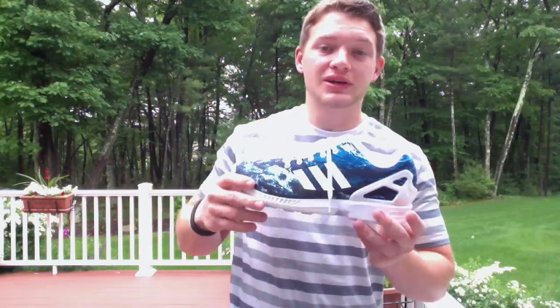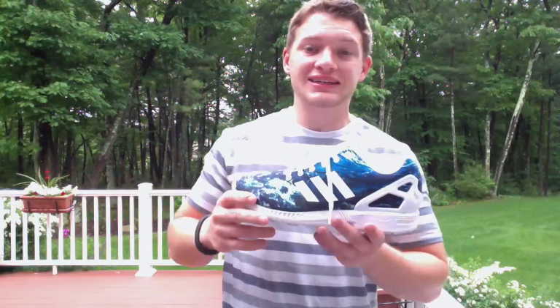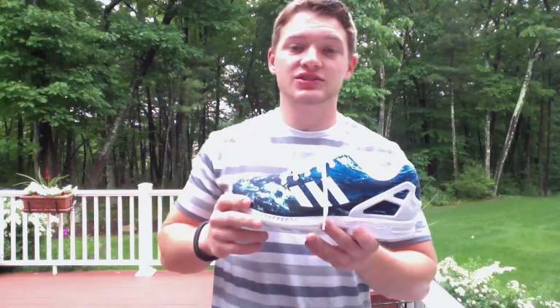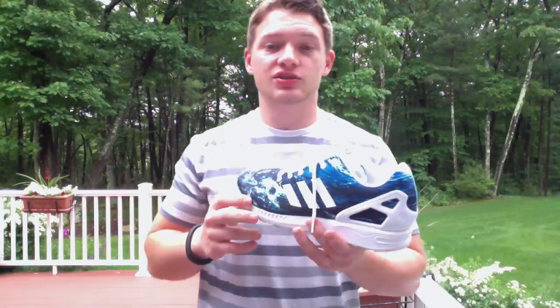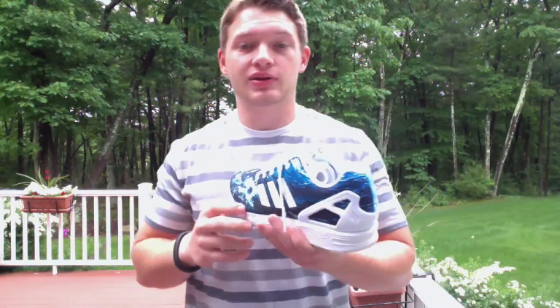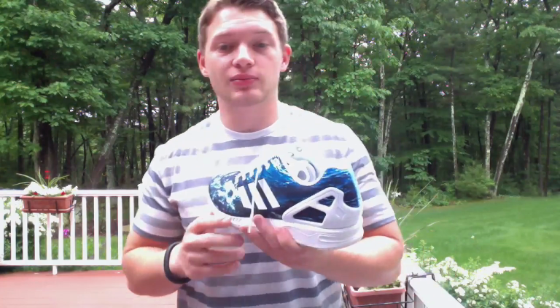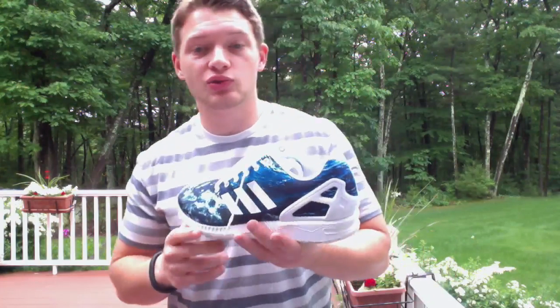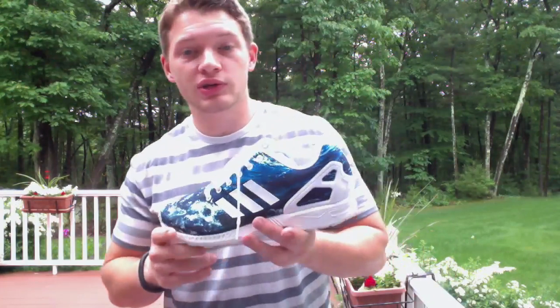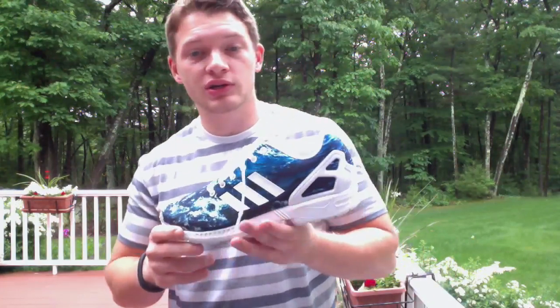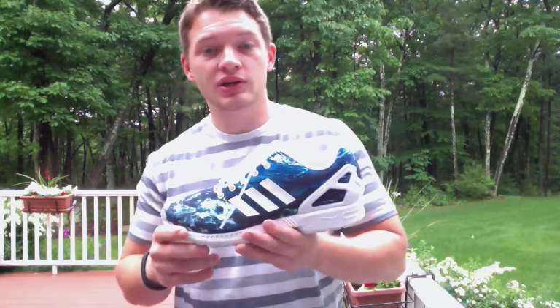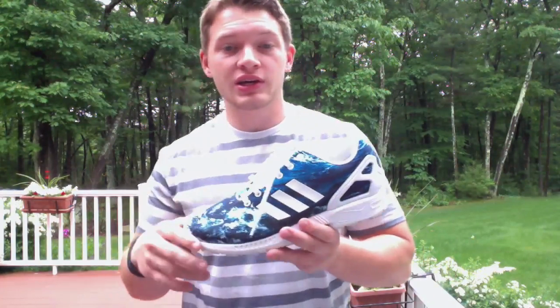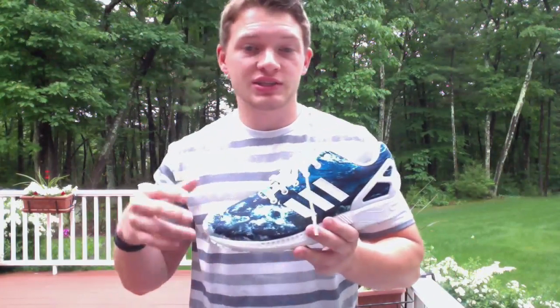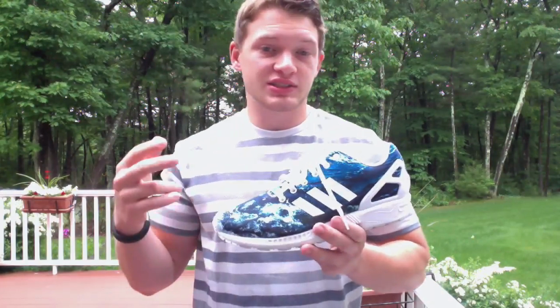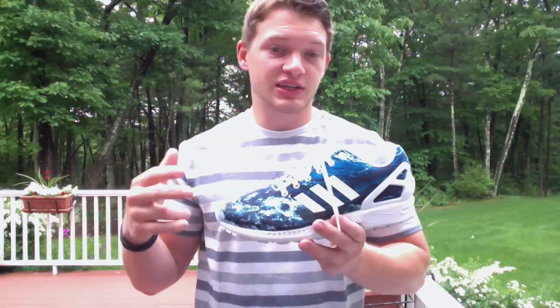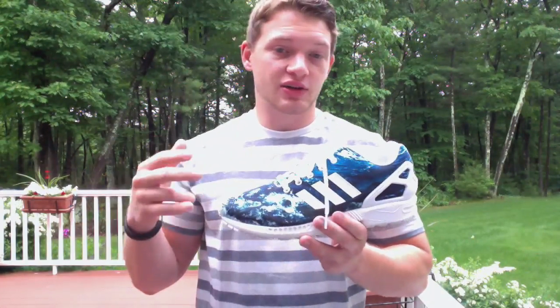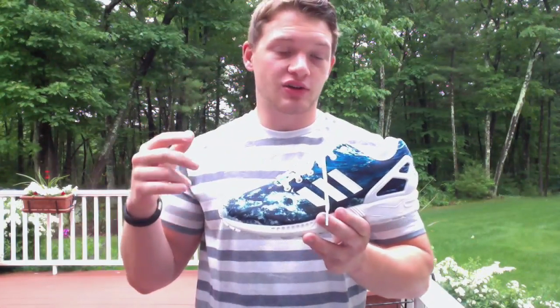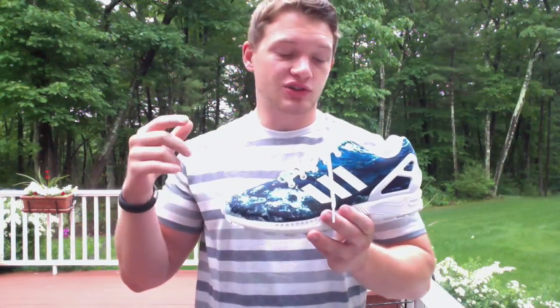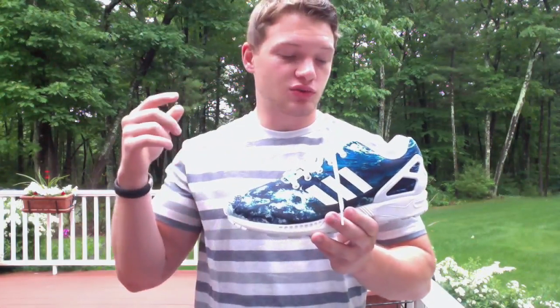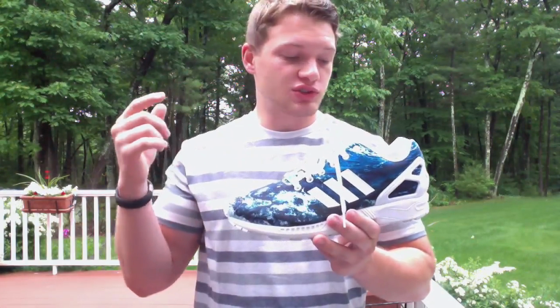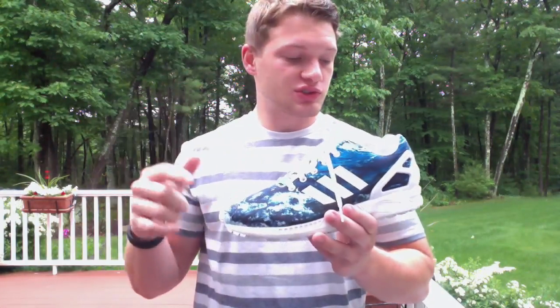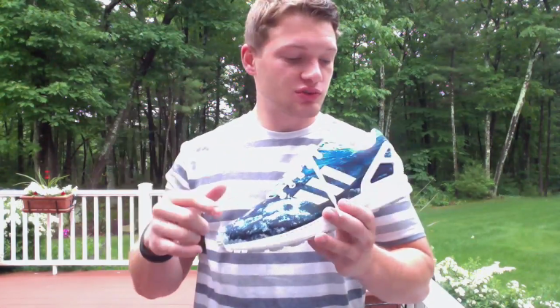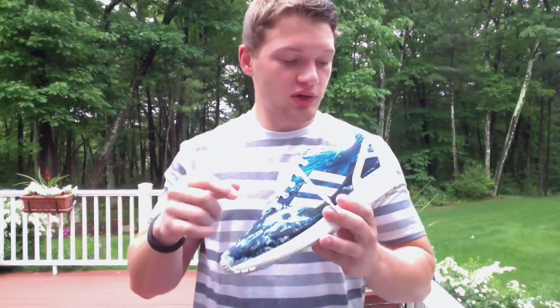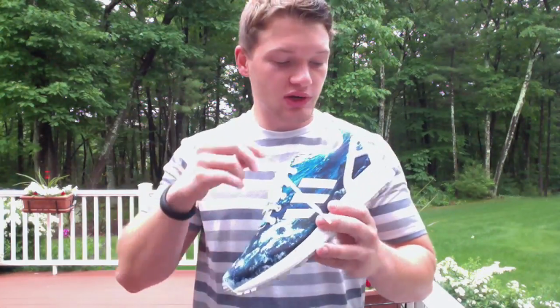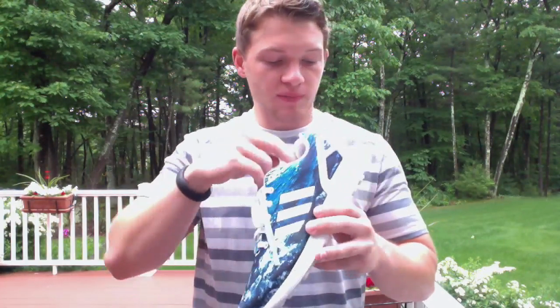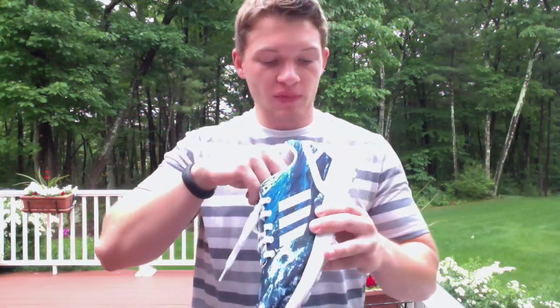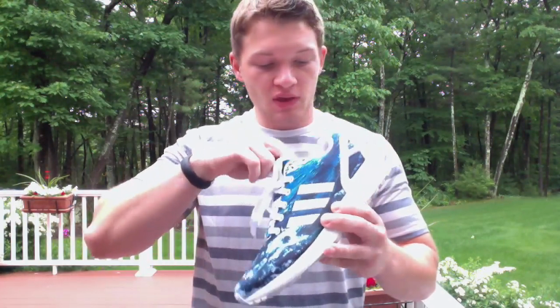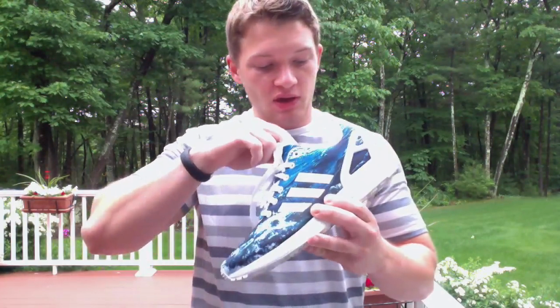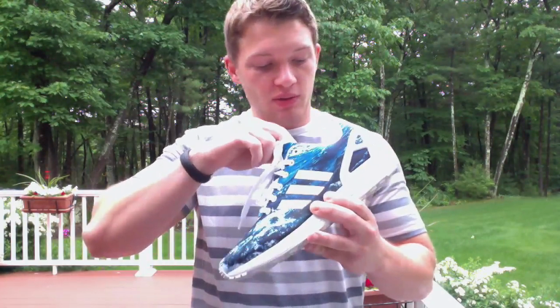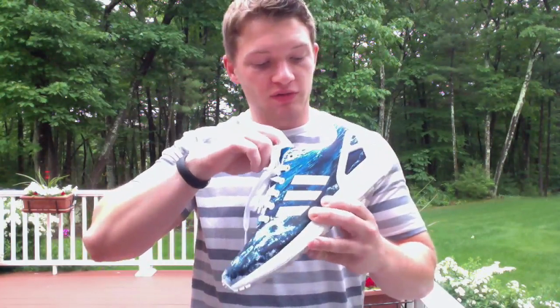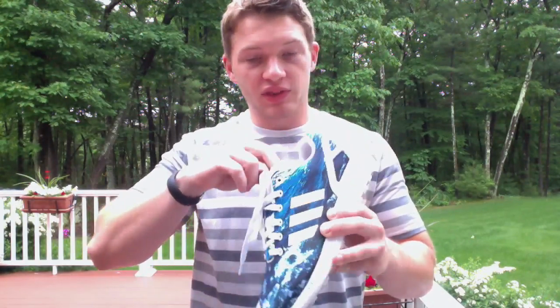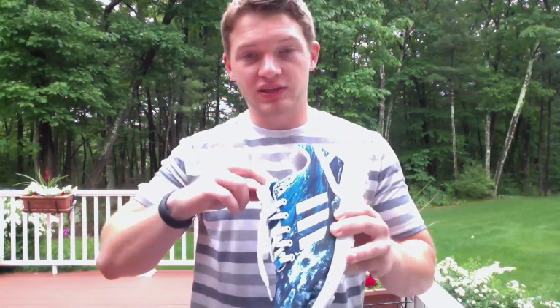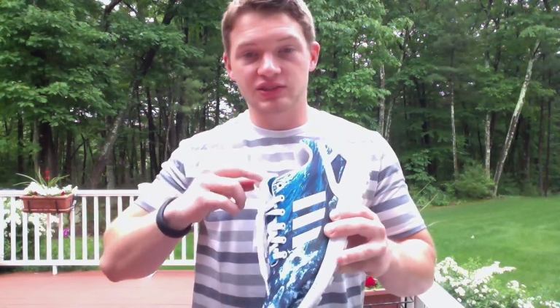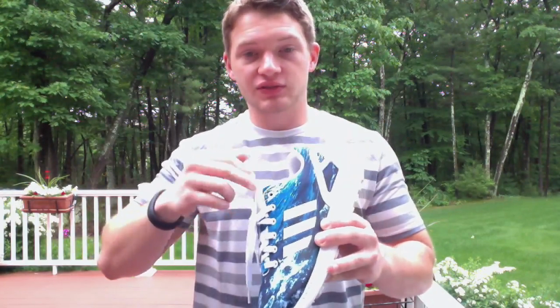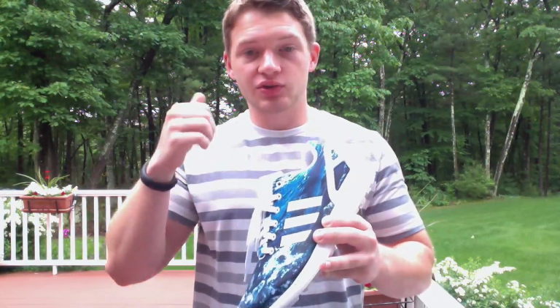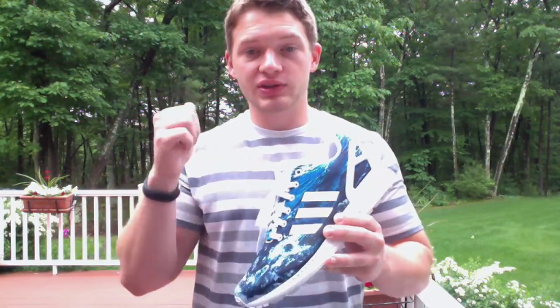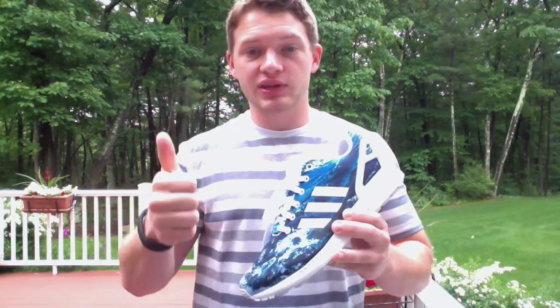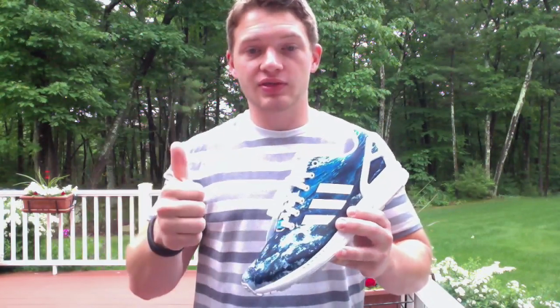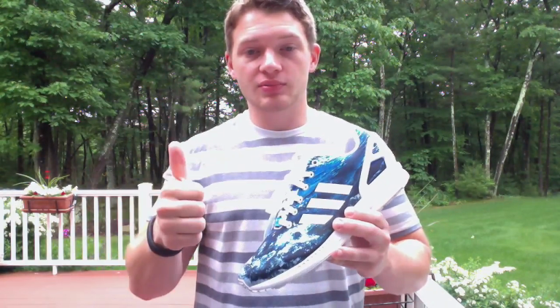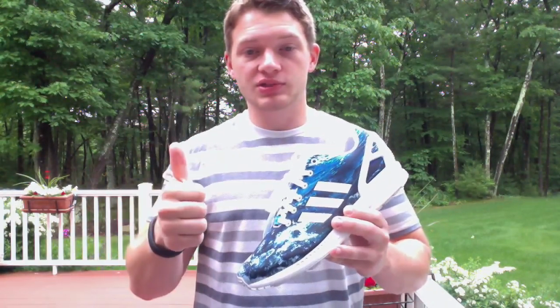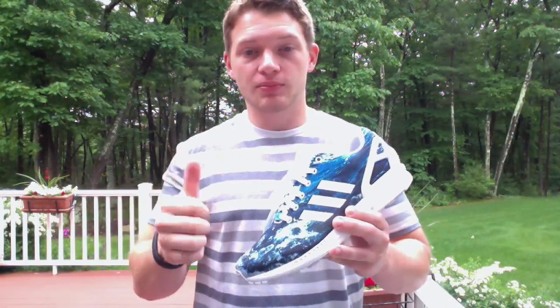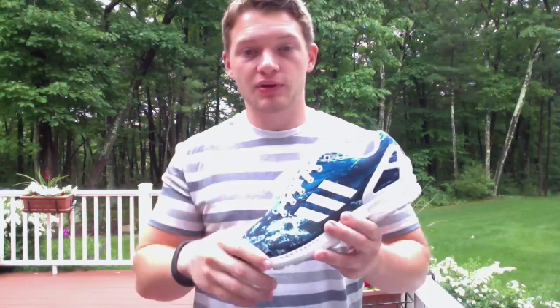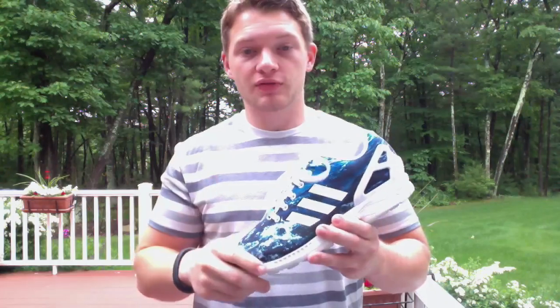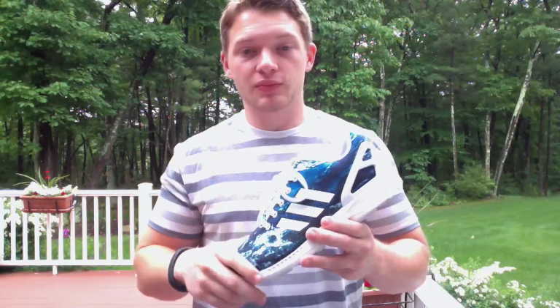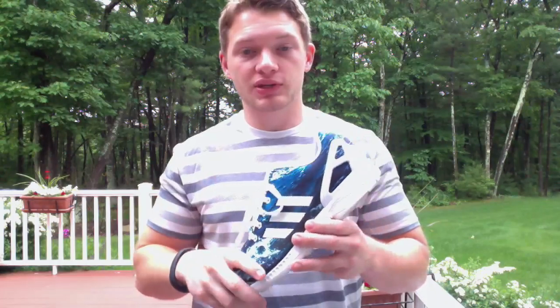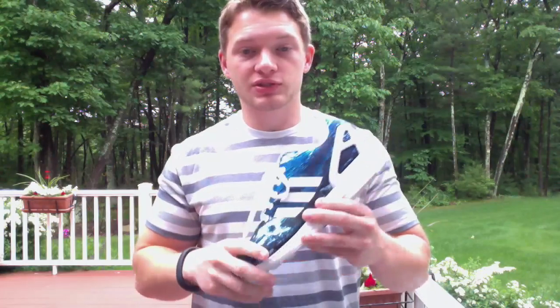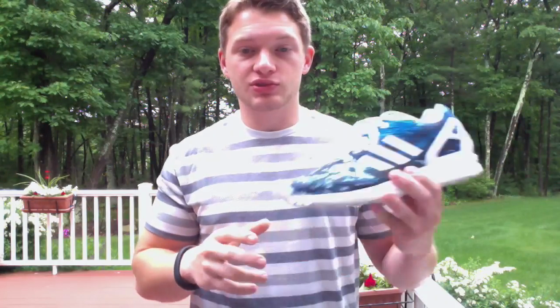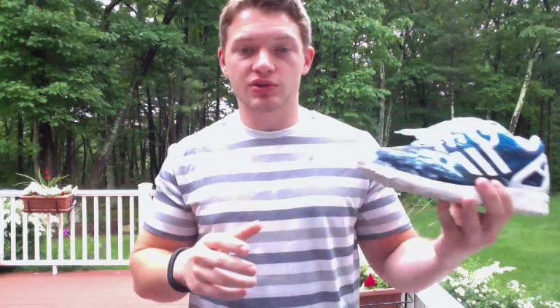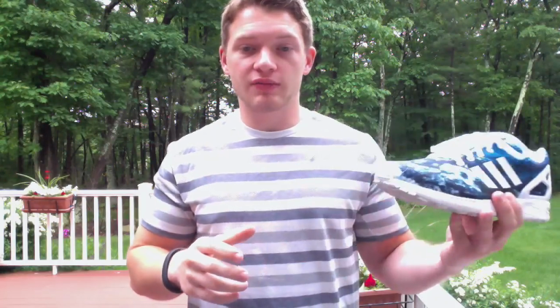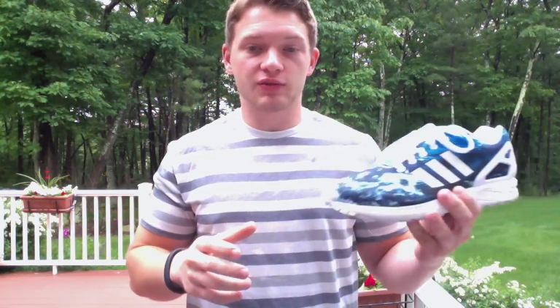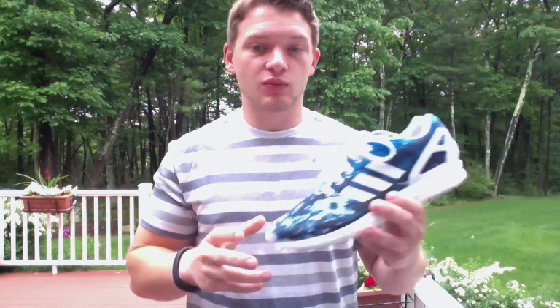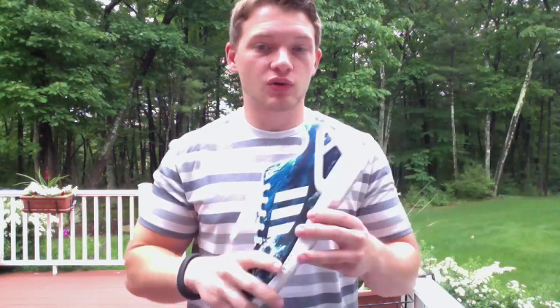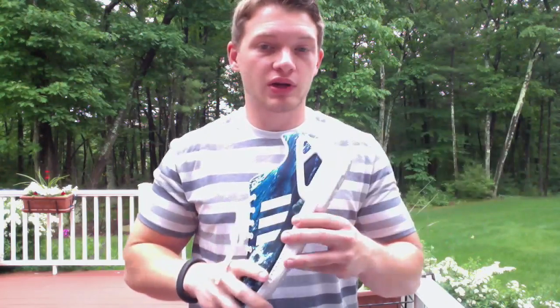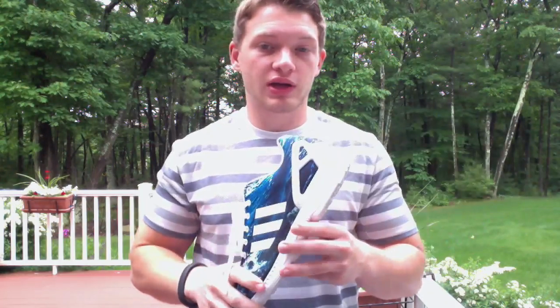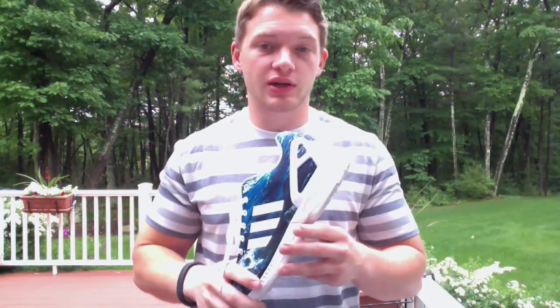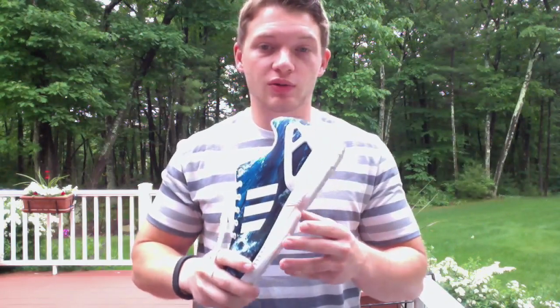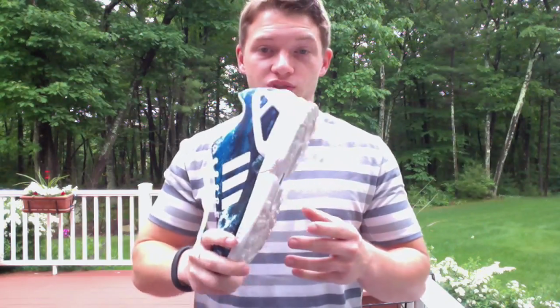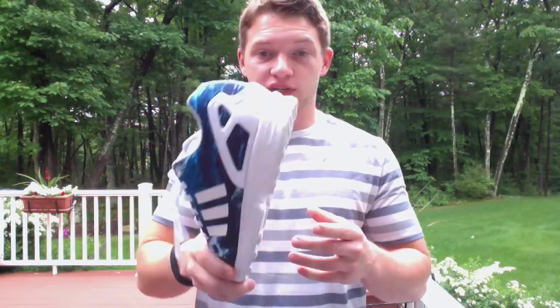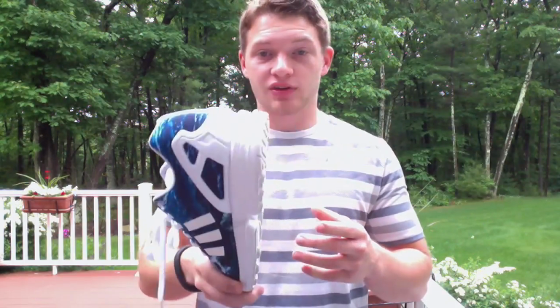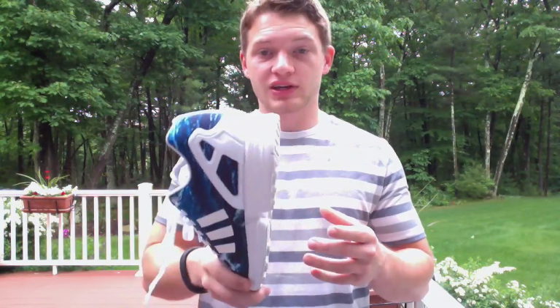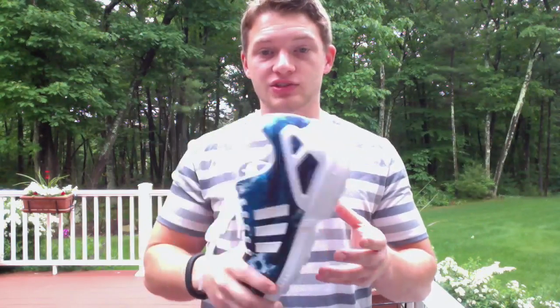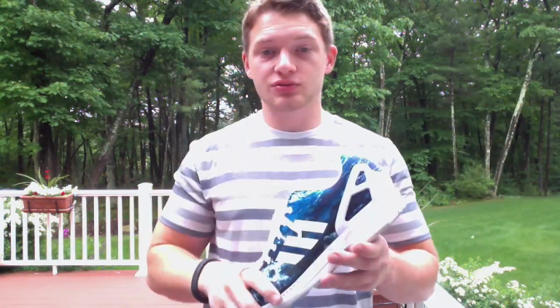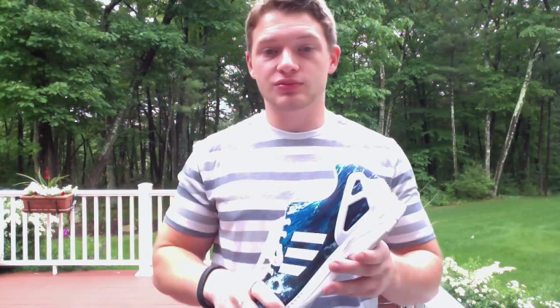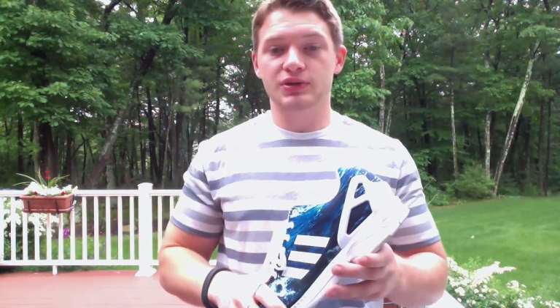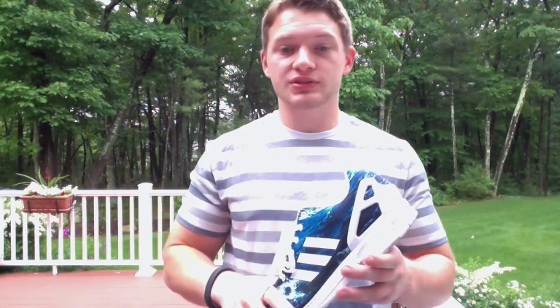Thanks for checking it out guys. Follow me on Instagram and Twitter at Sneaker underscore Stork. If you like this video, hit that thumbs up button, subscribe for more, and we'll check you guys soon. Peace.